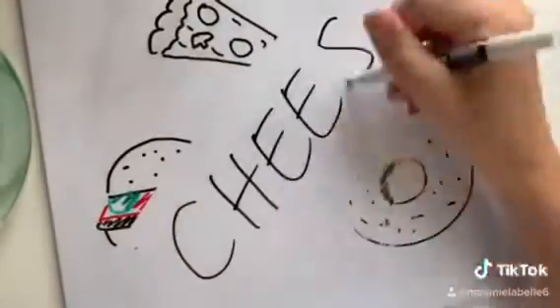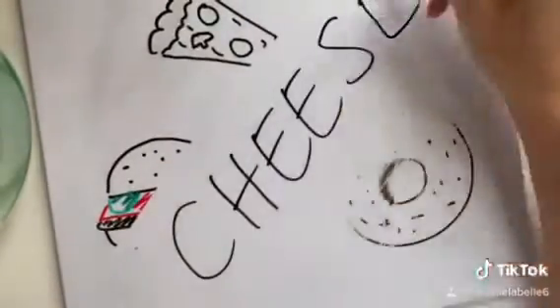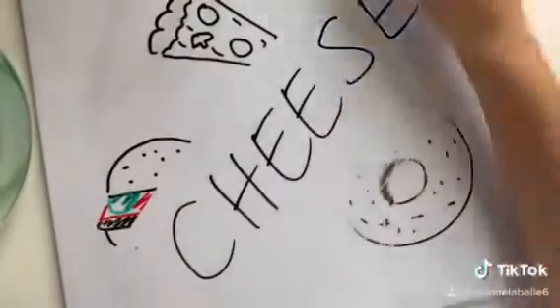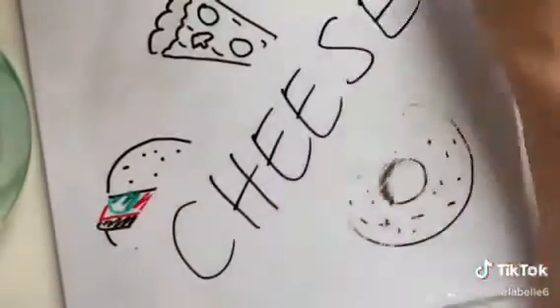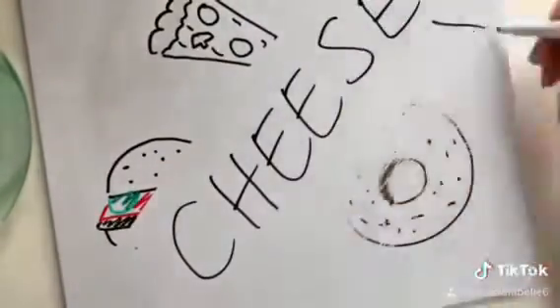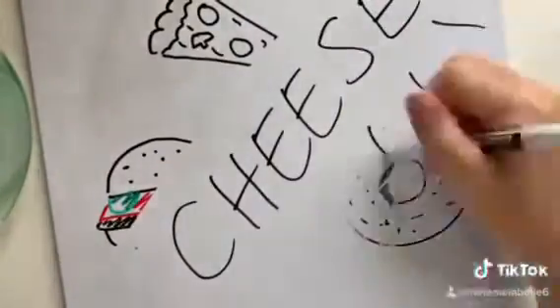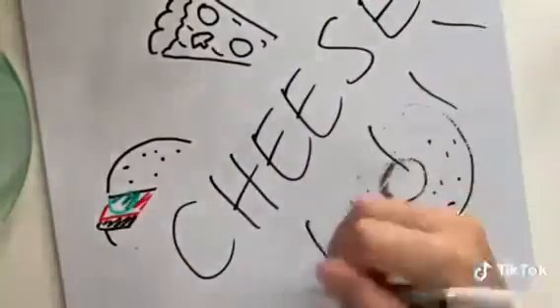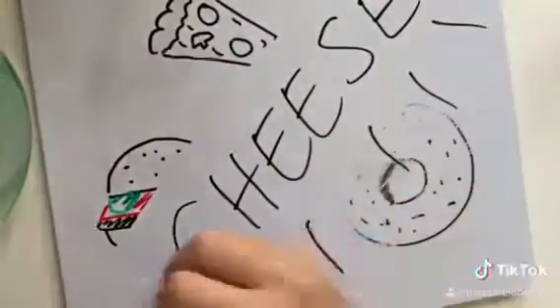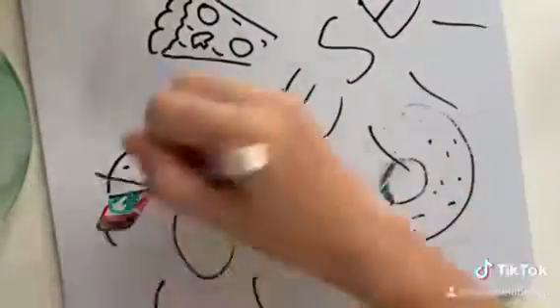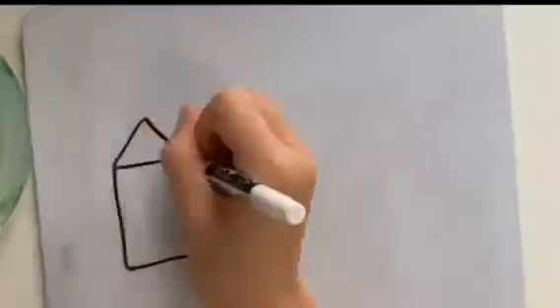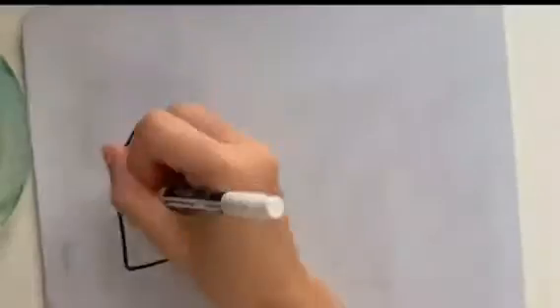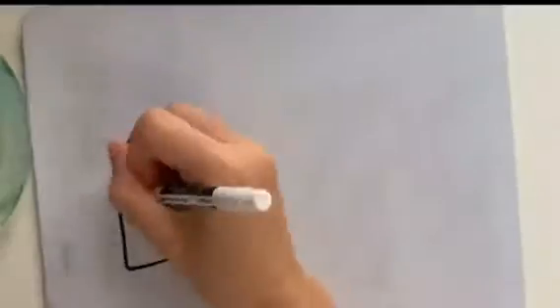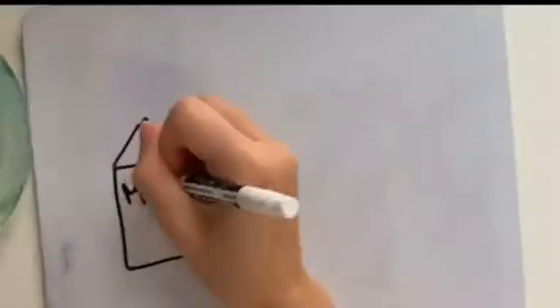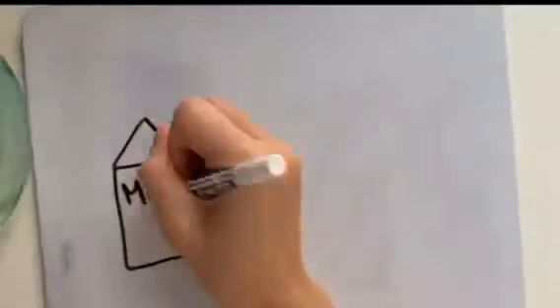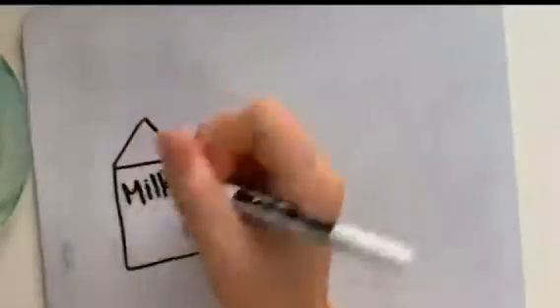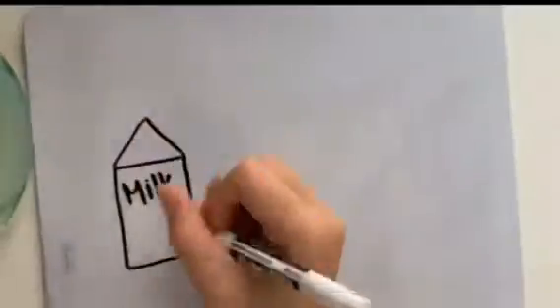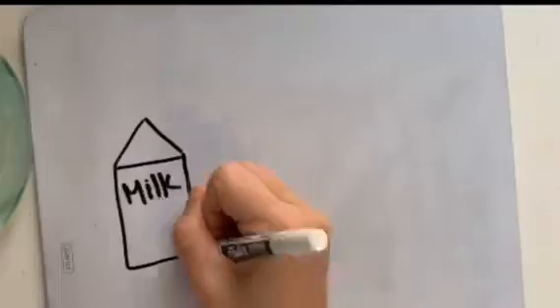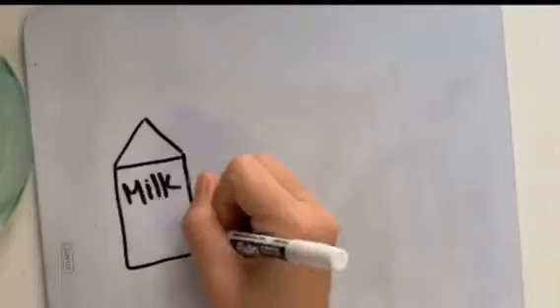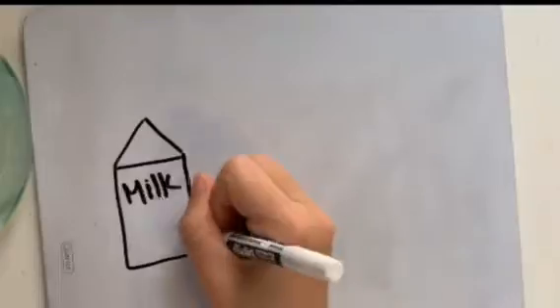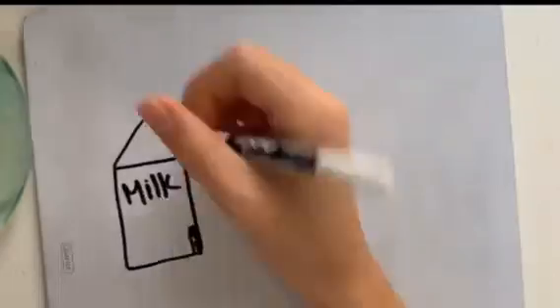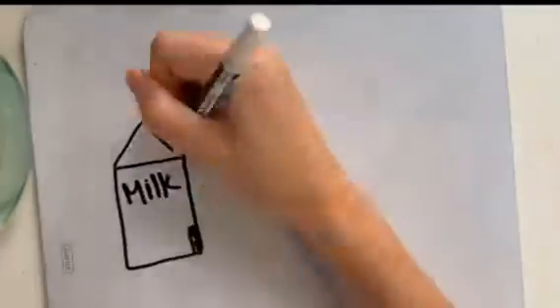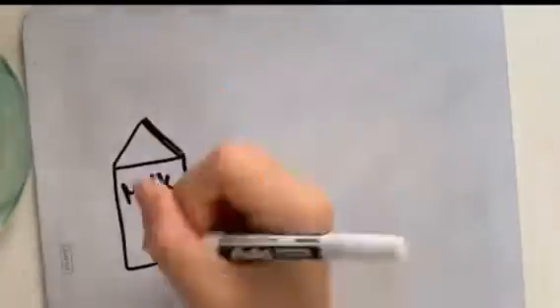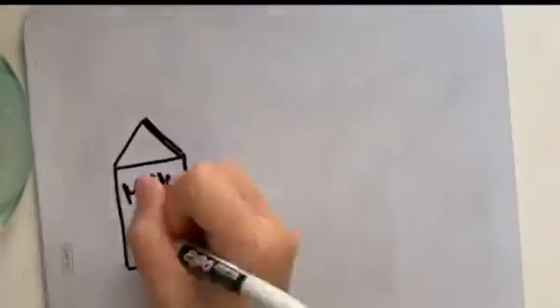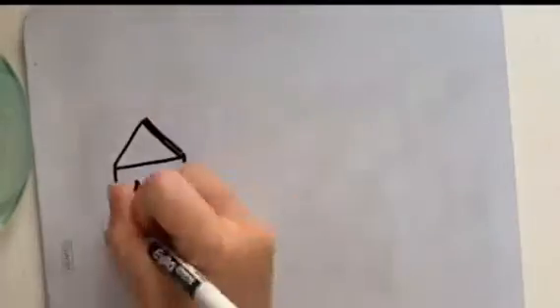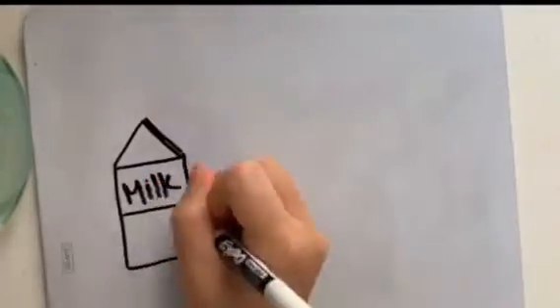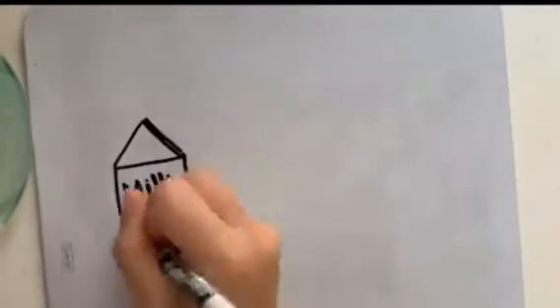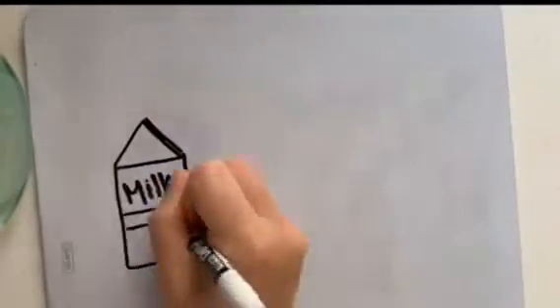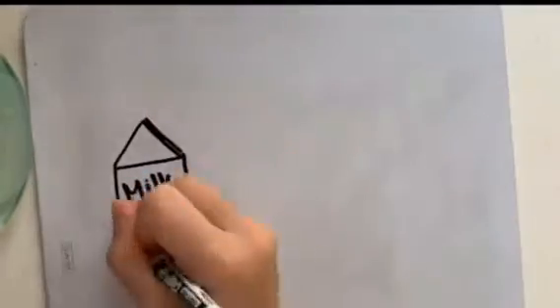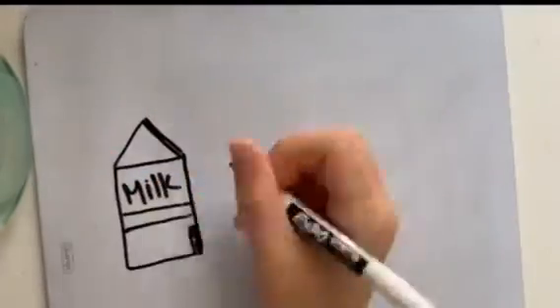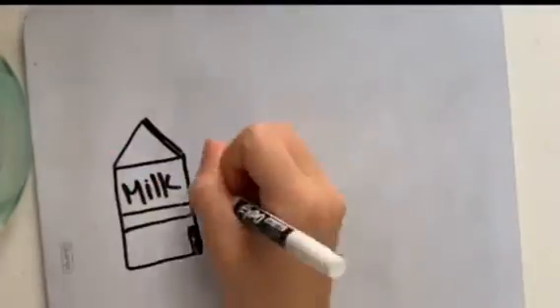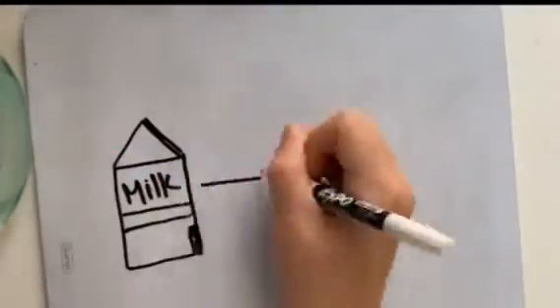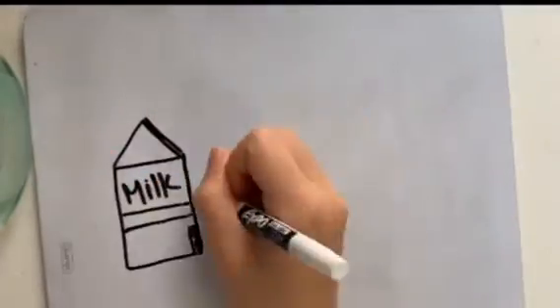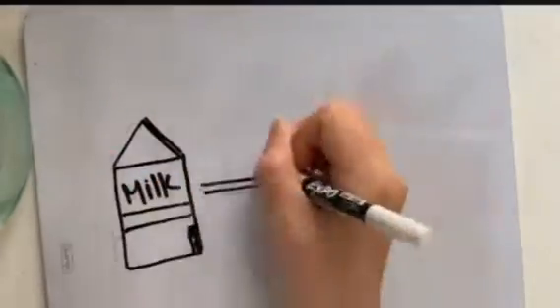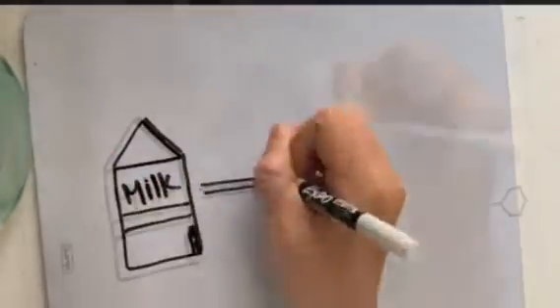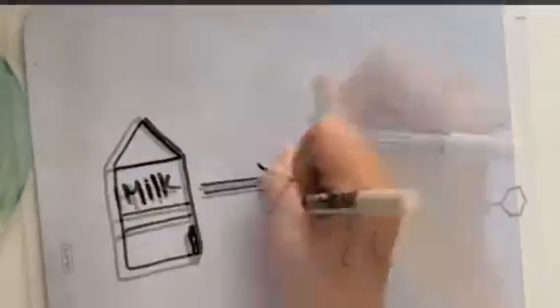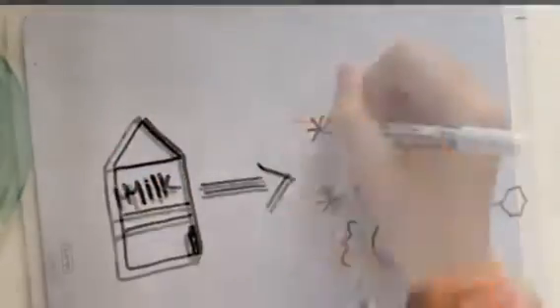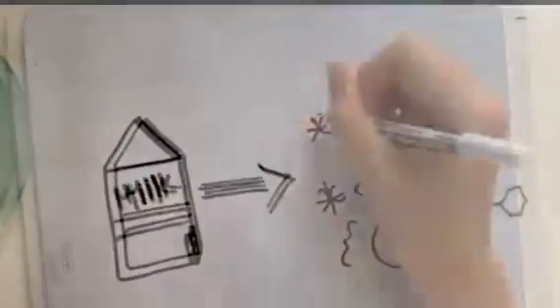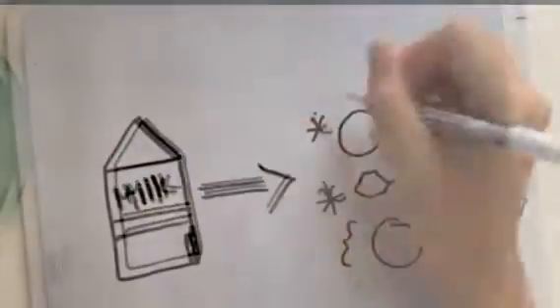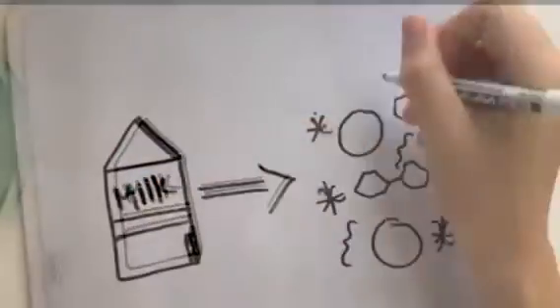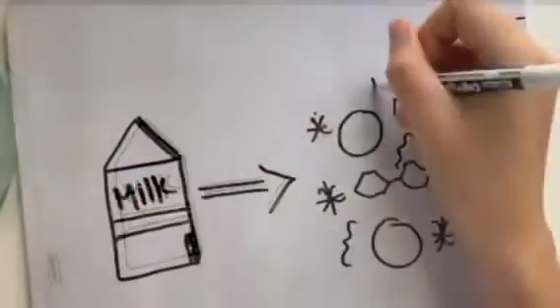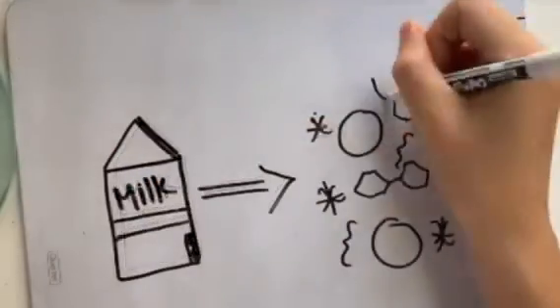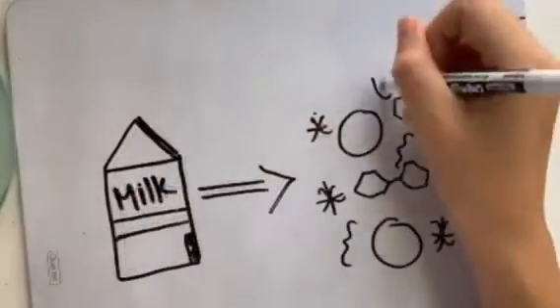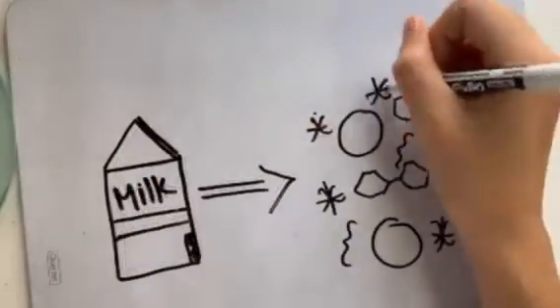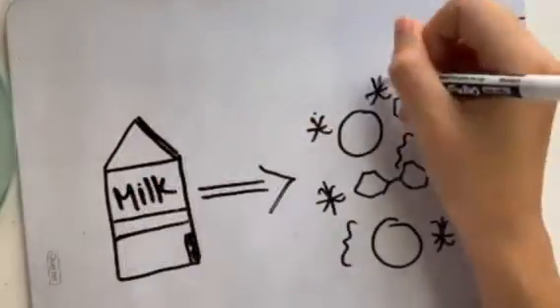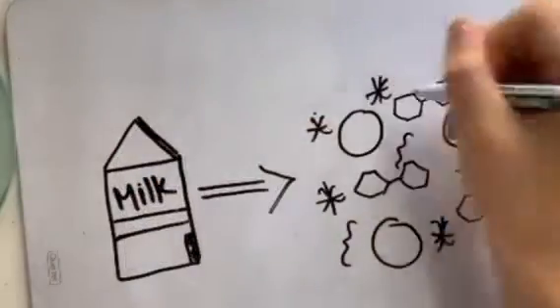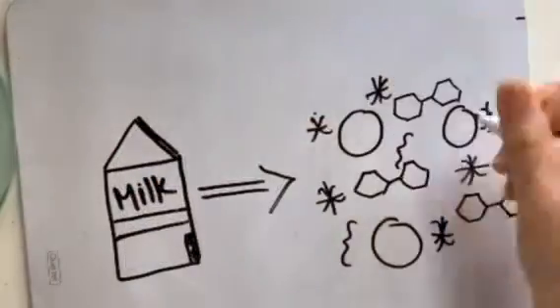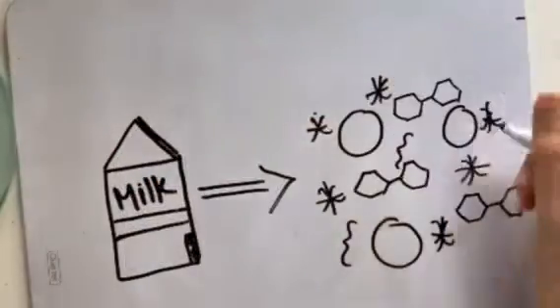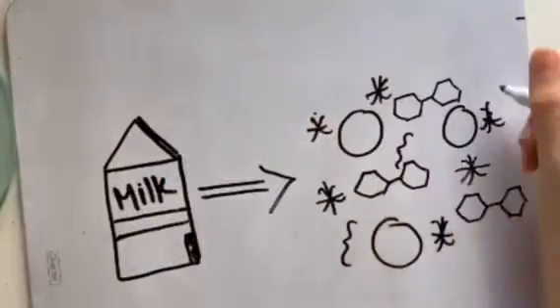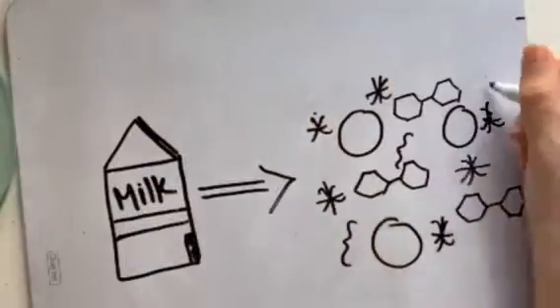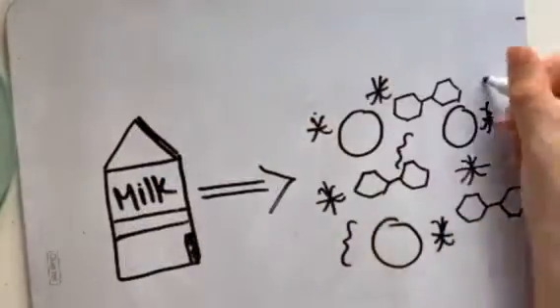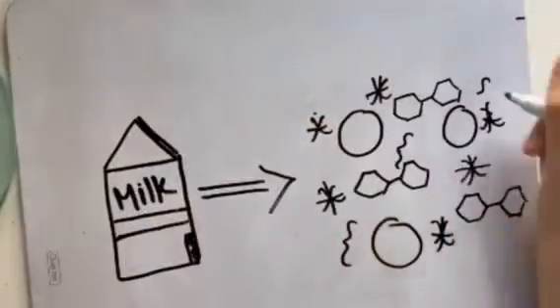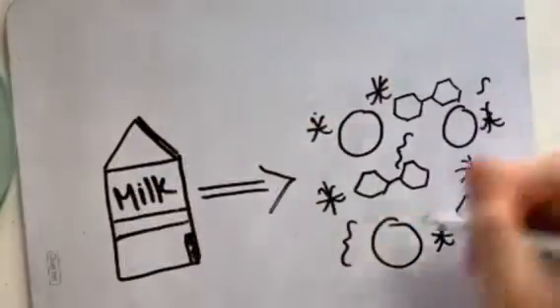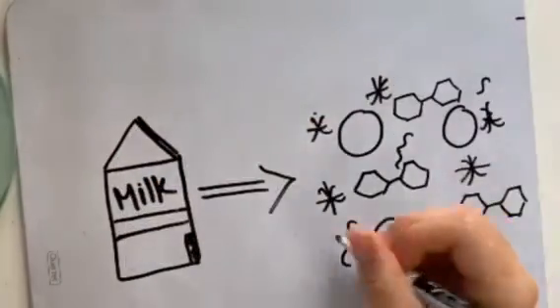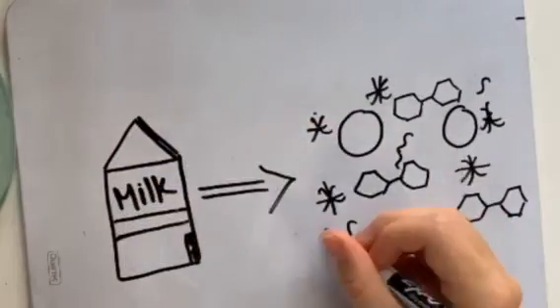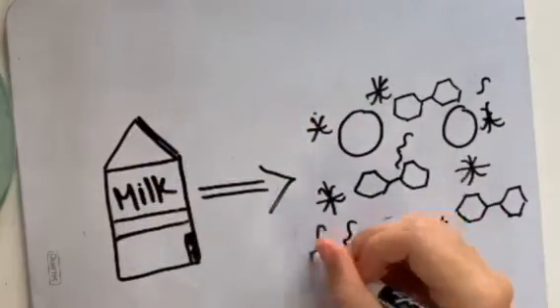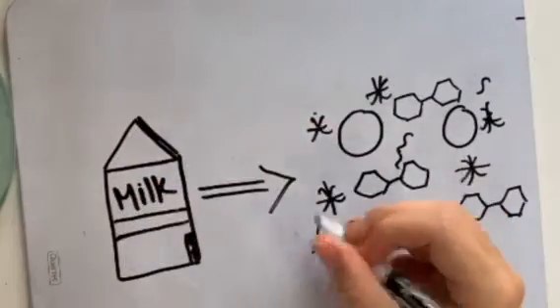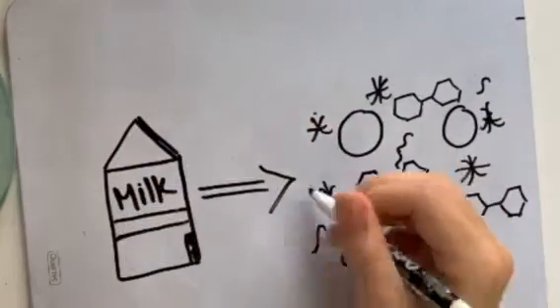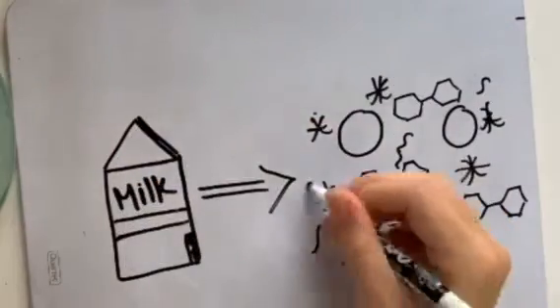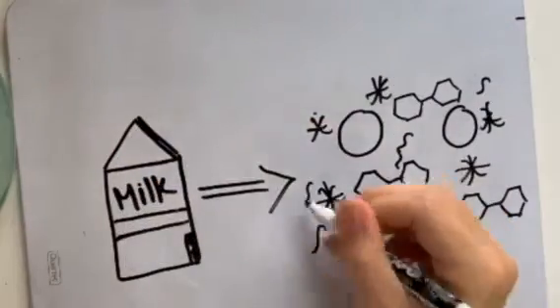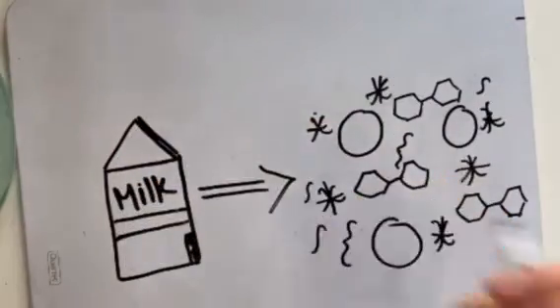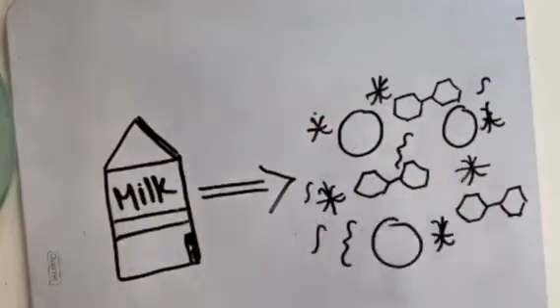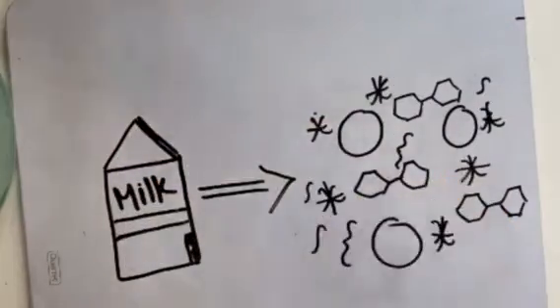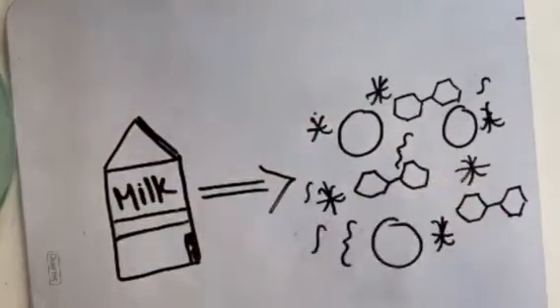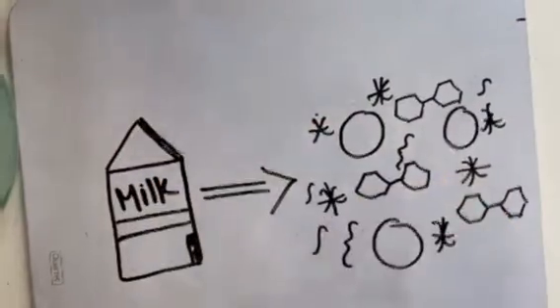Cheese — that's right. Cheese fermentation begins with milk, a suspension of fats, proteins, lactose, and minerals in water.